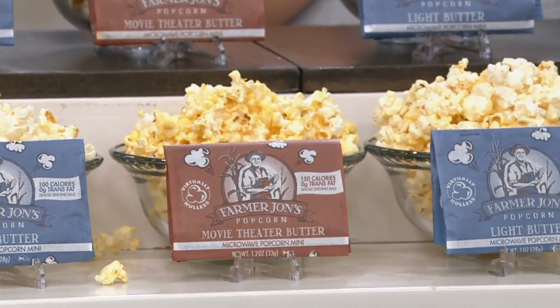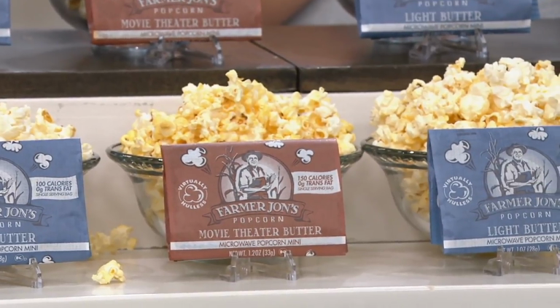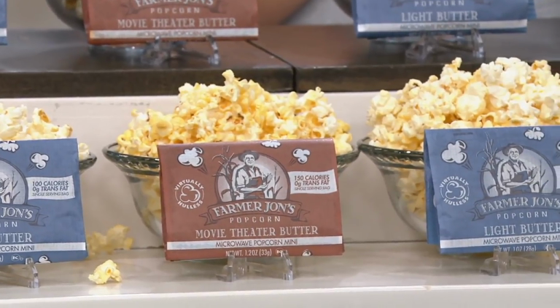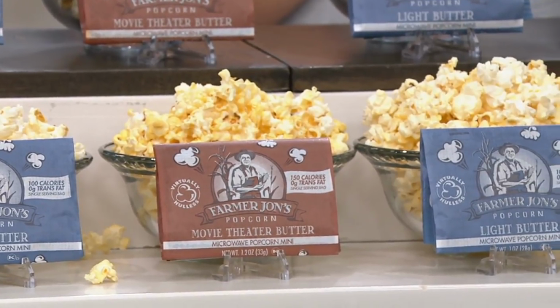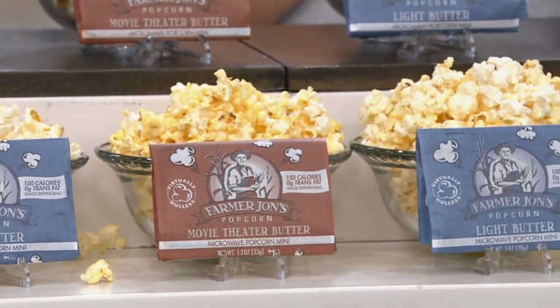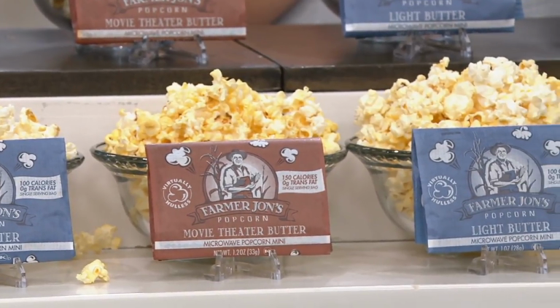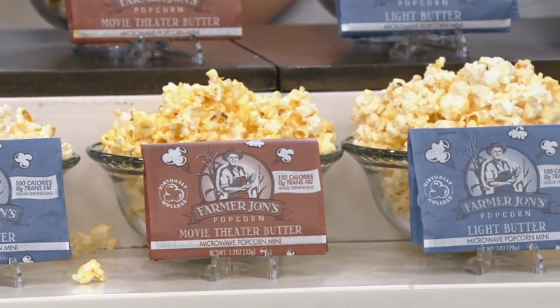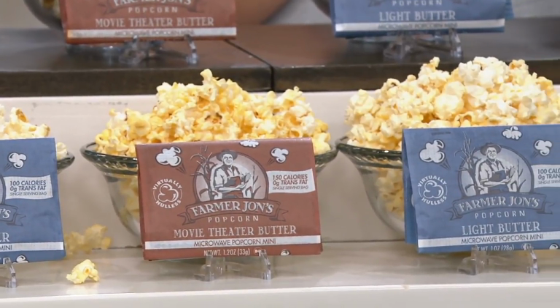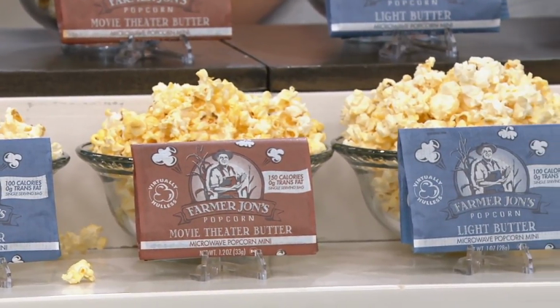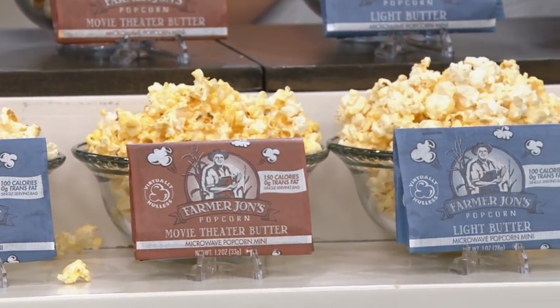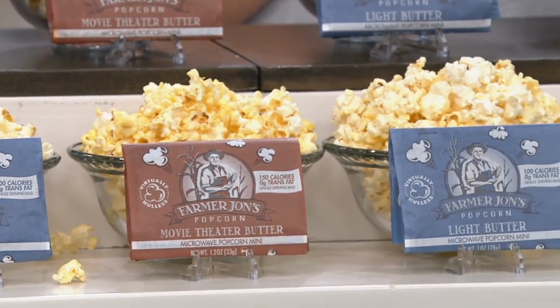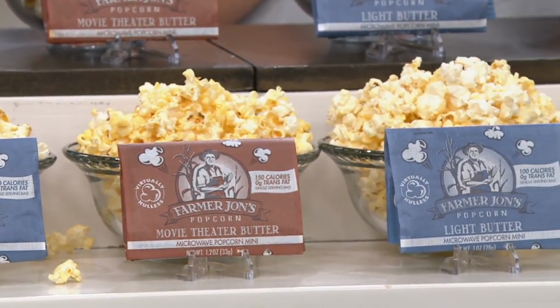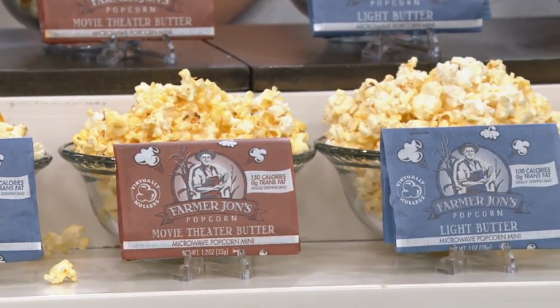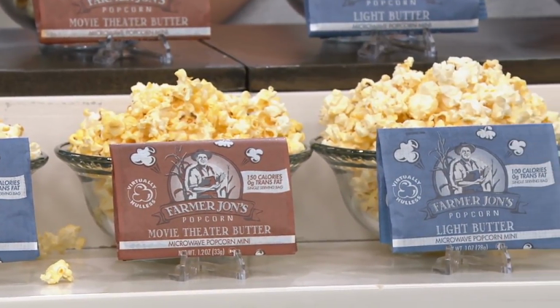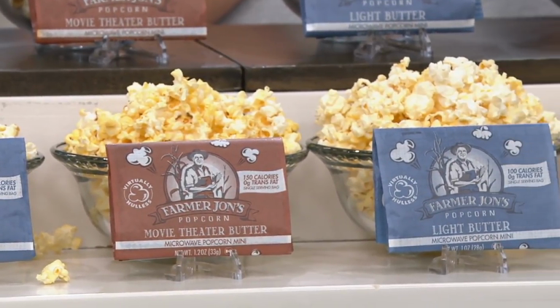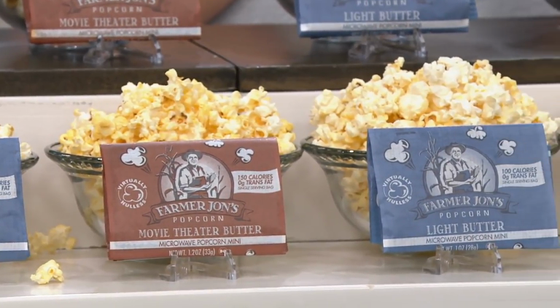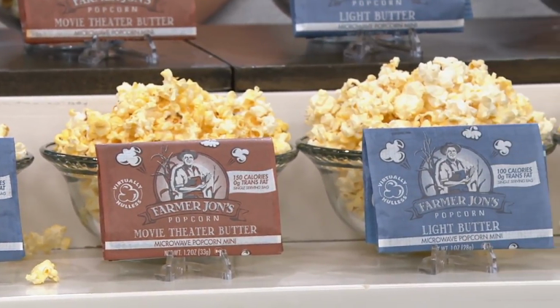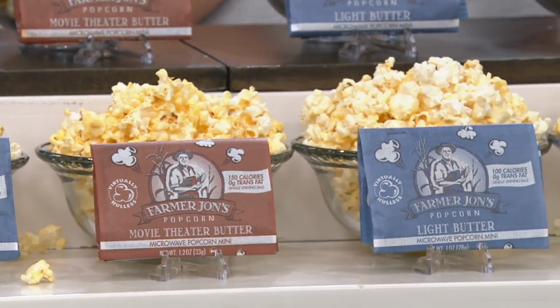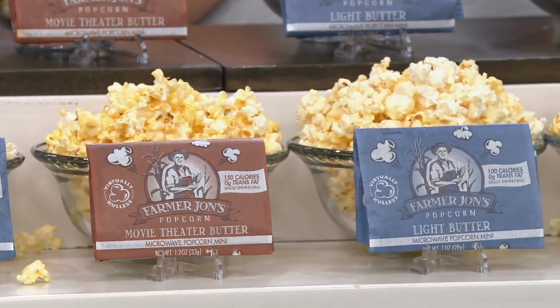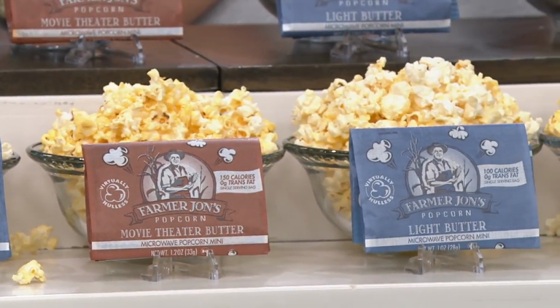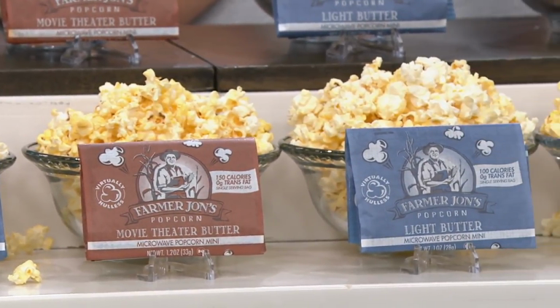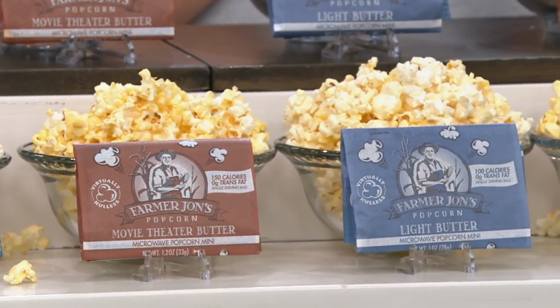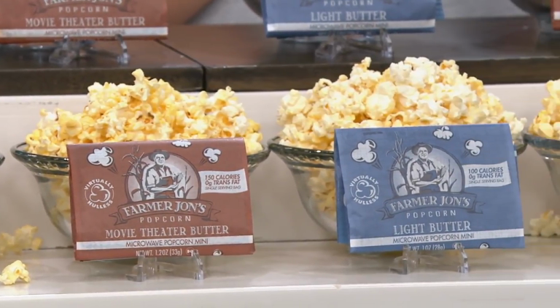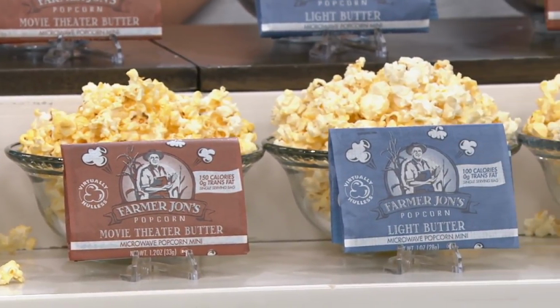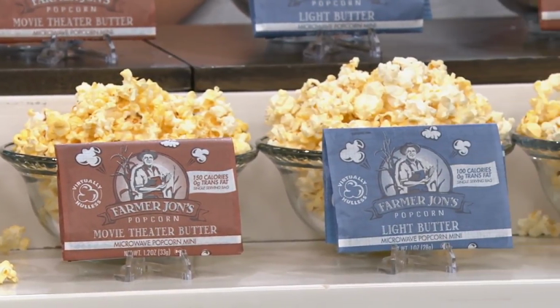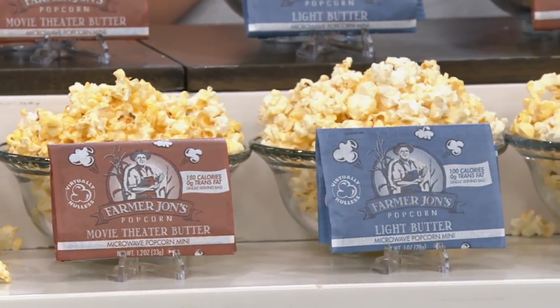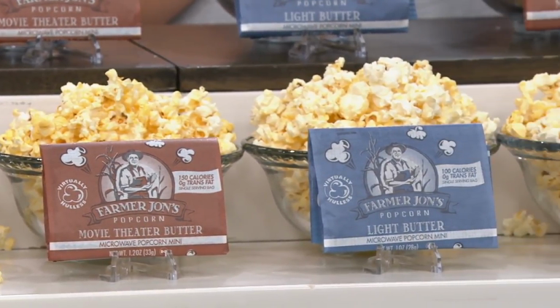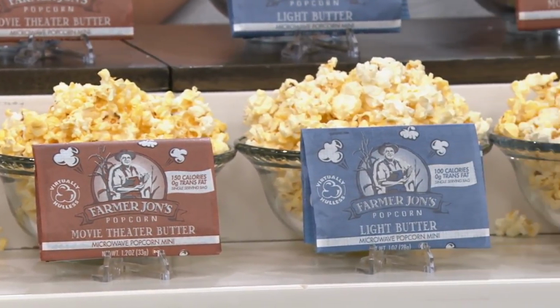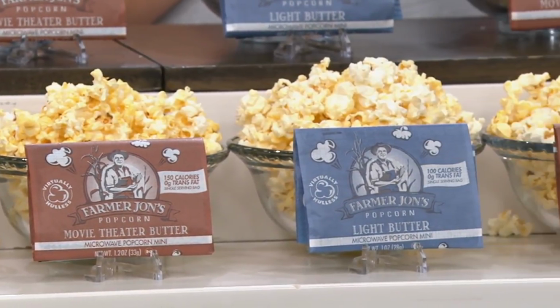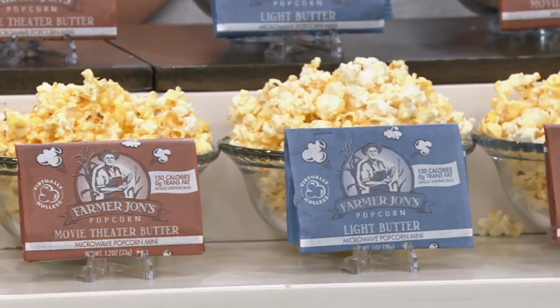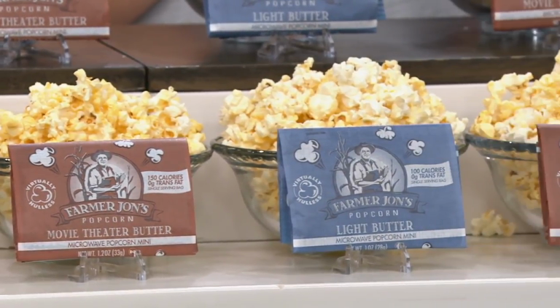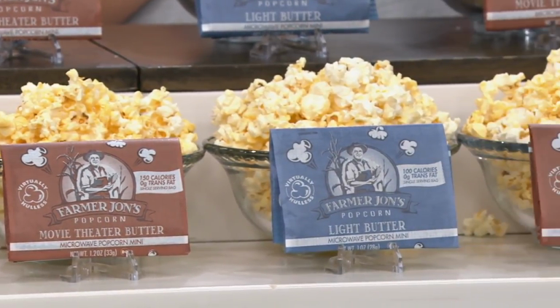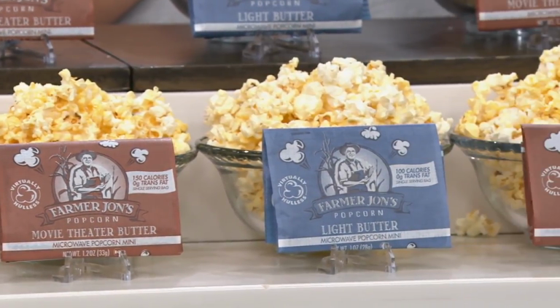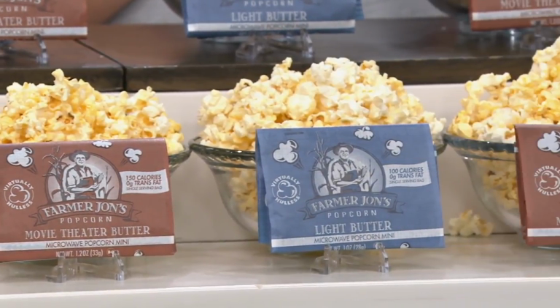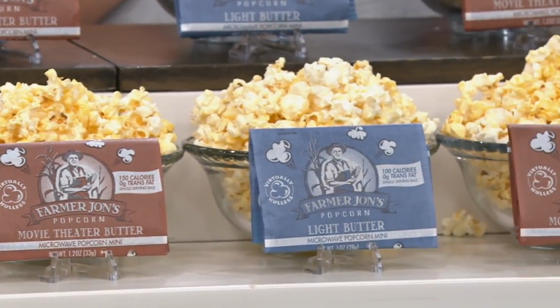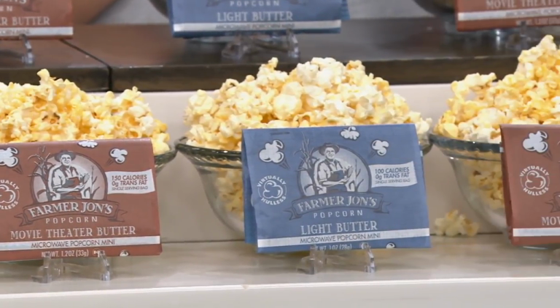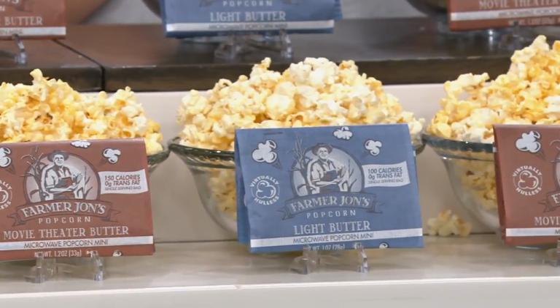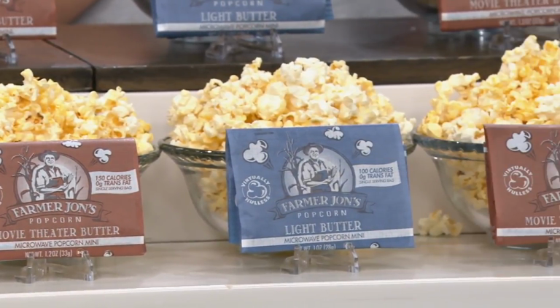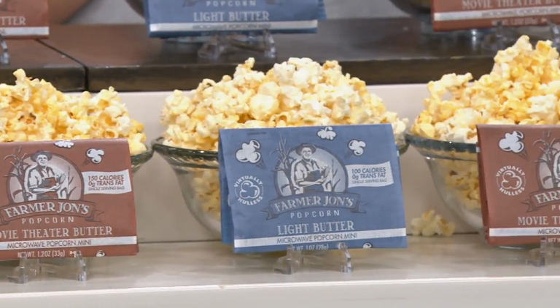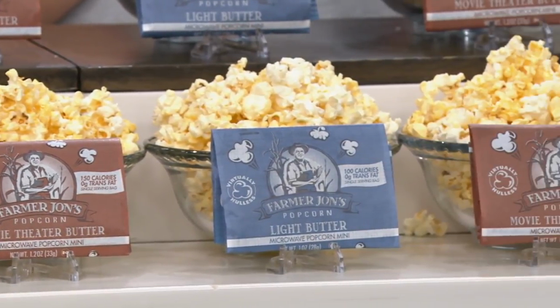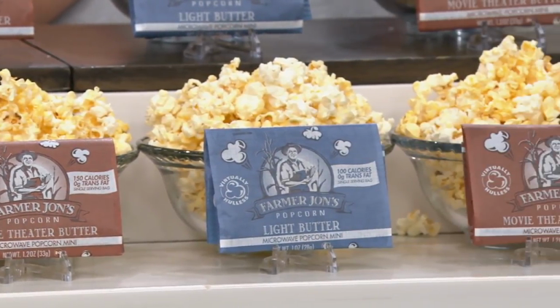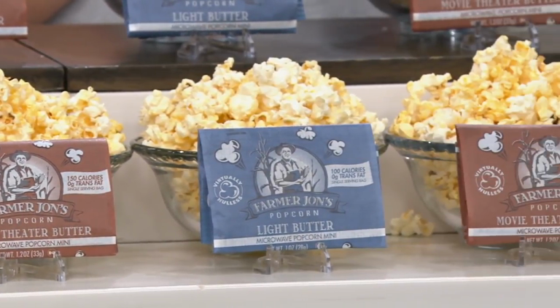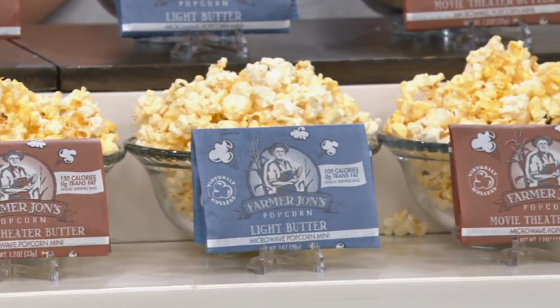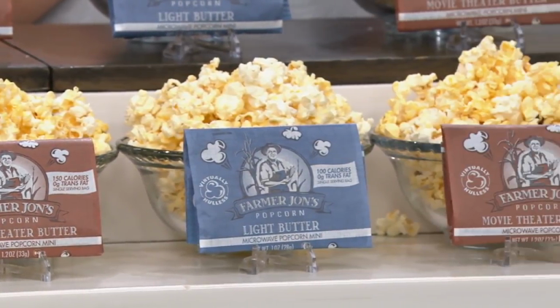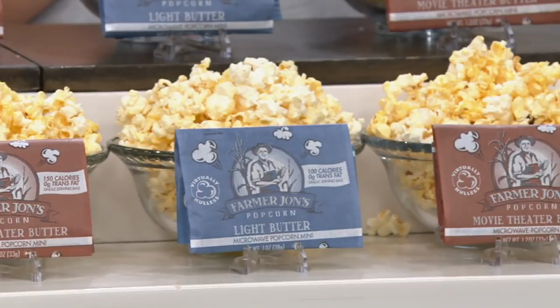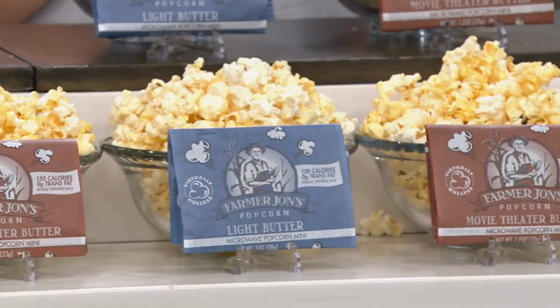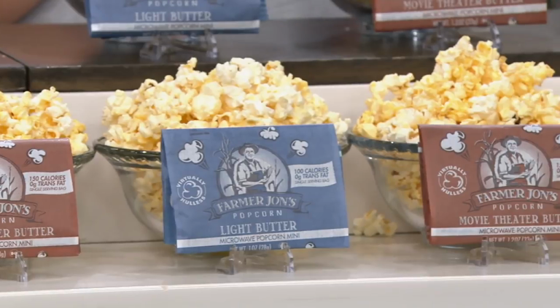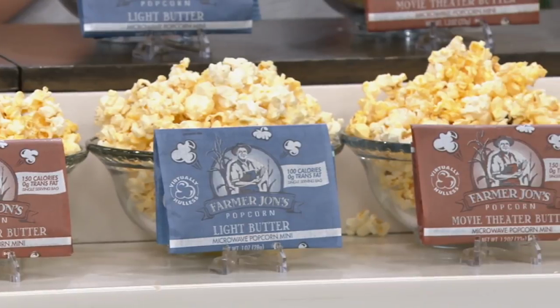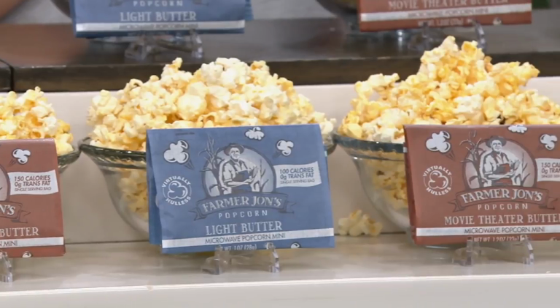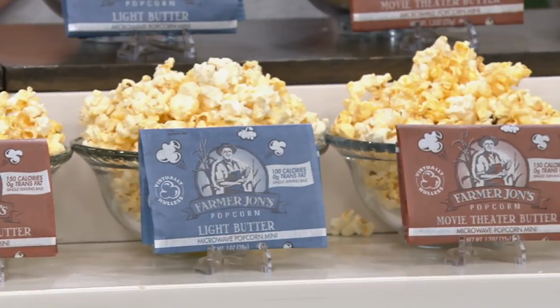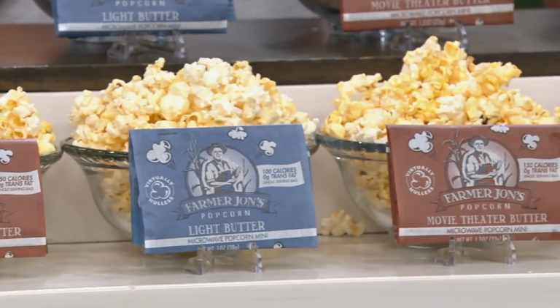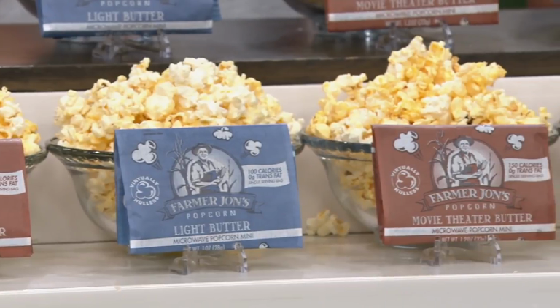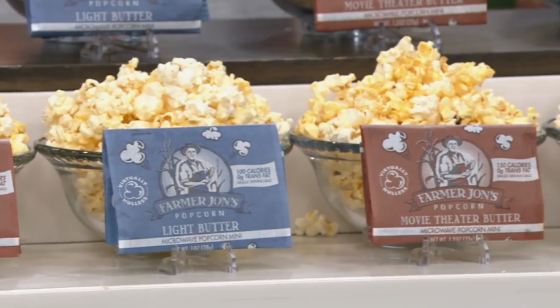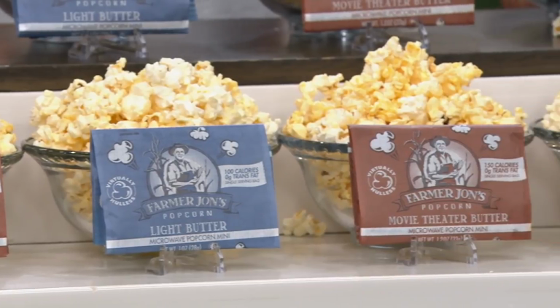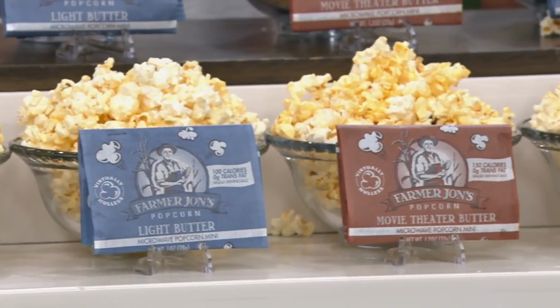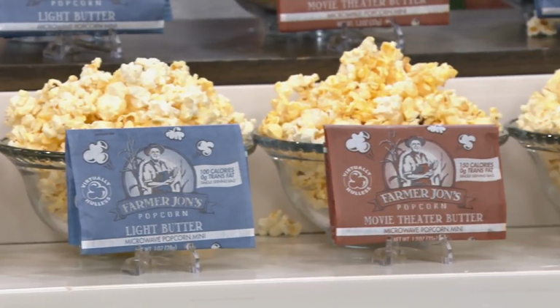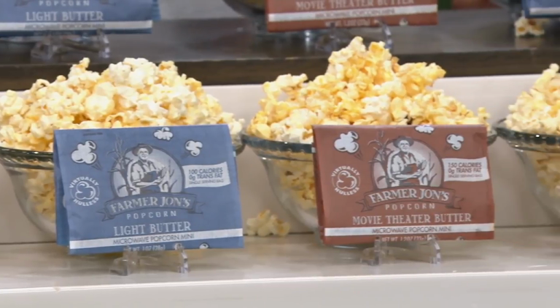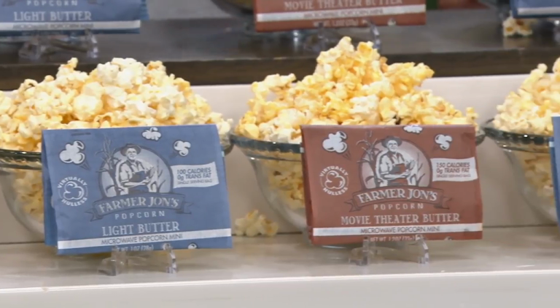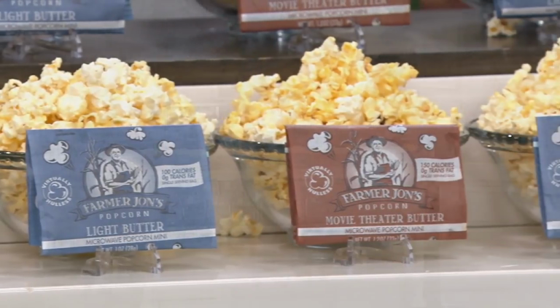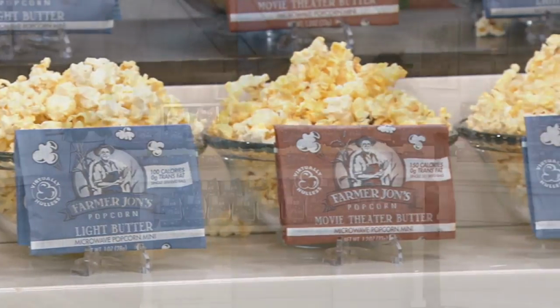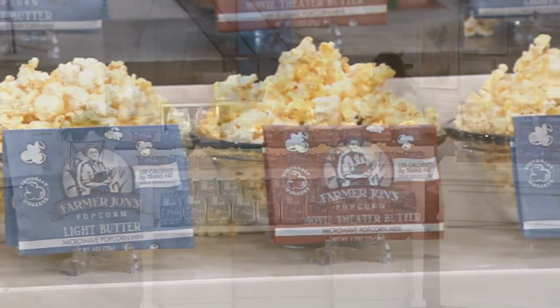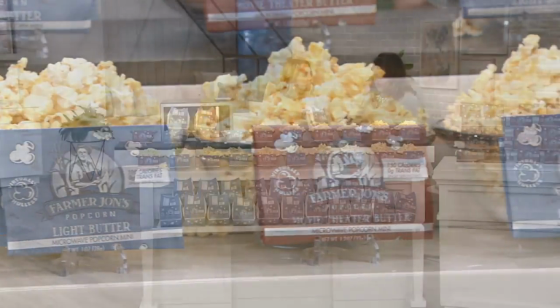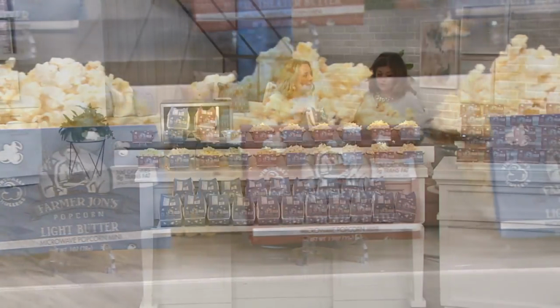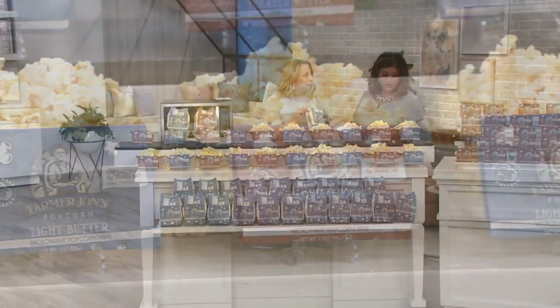So they'll be delivered every 60 days. But these are like virtually holeless — they're really thin-shelled kernels.